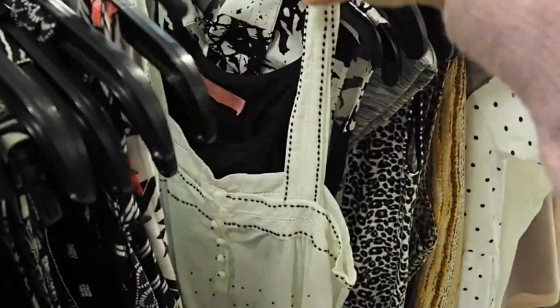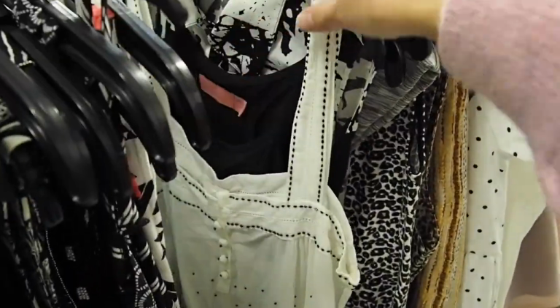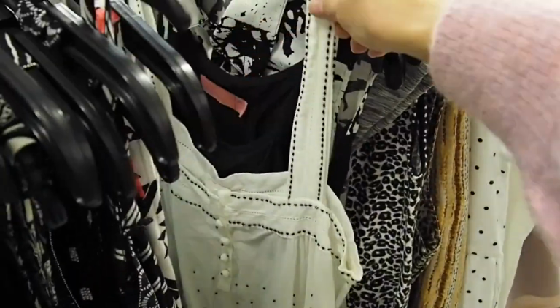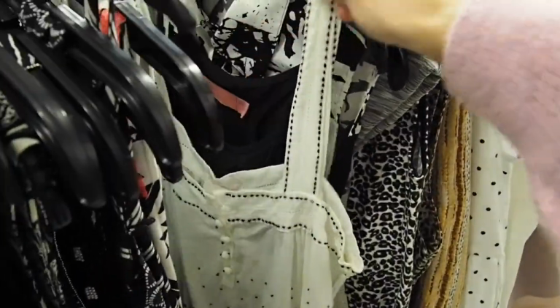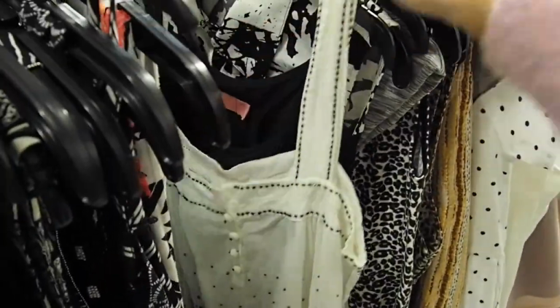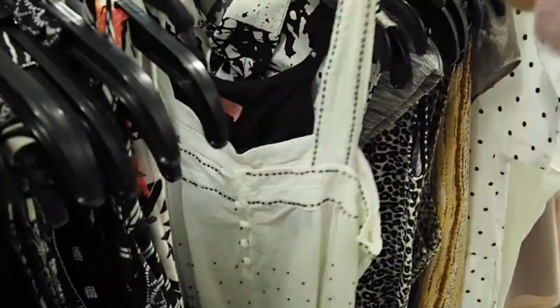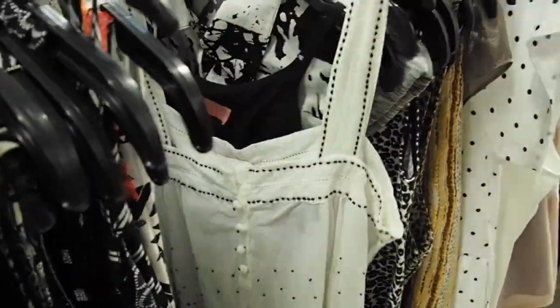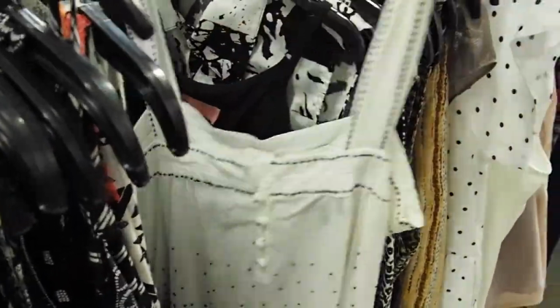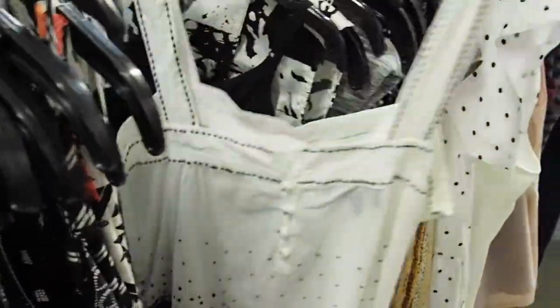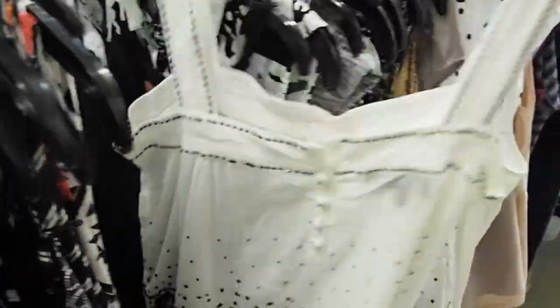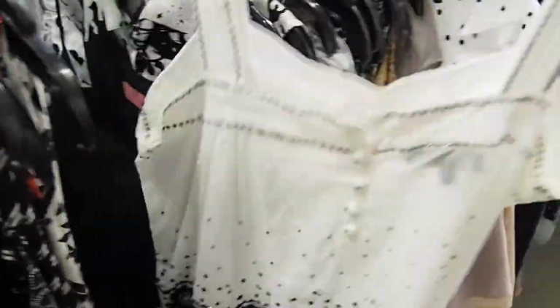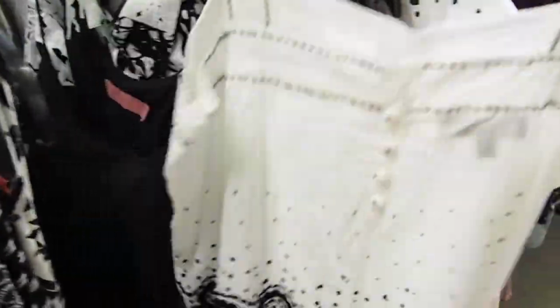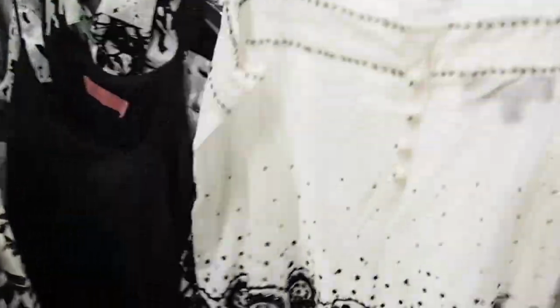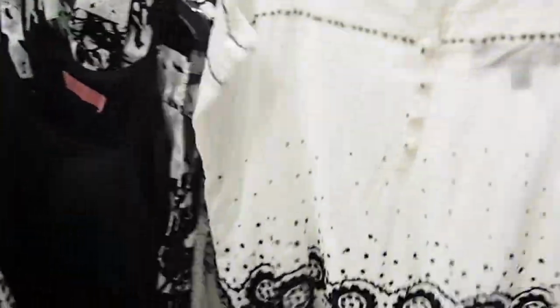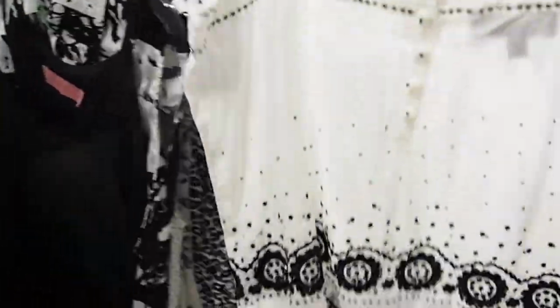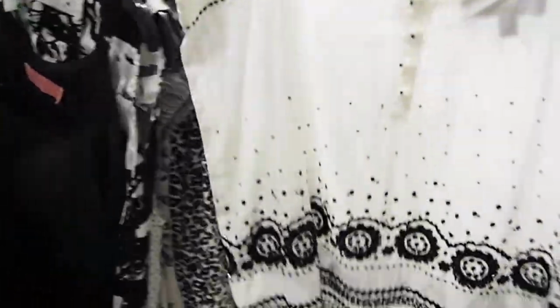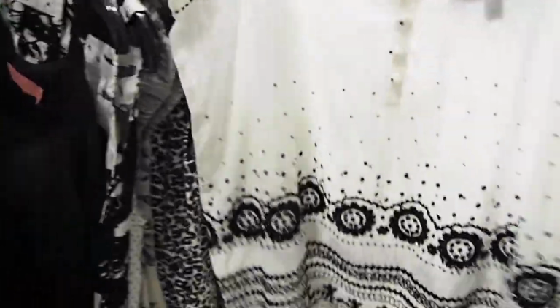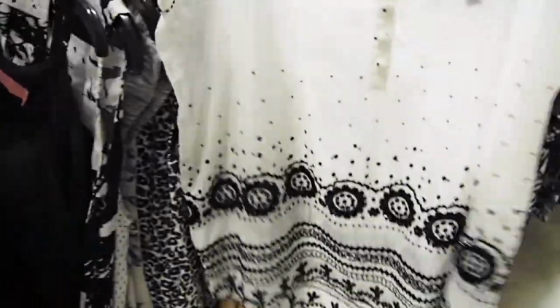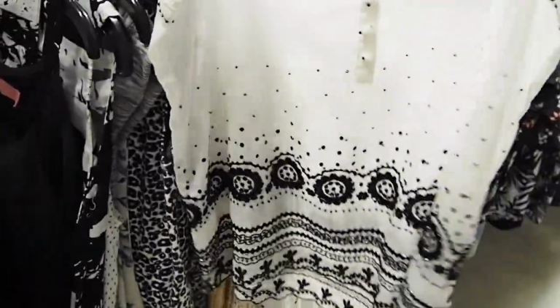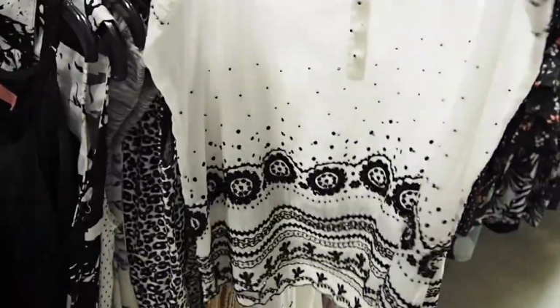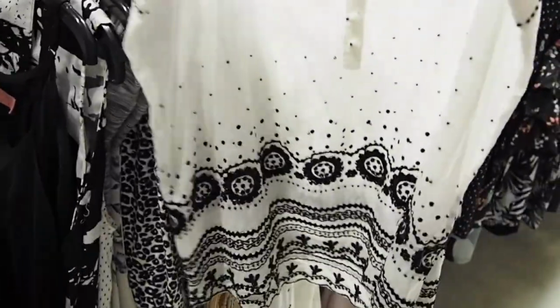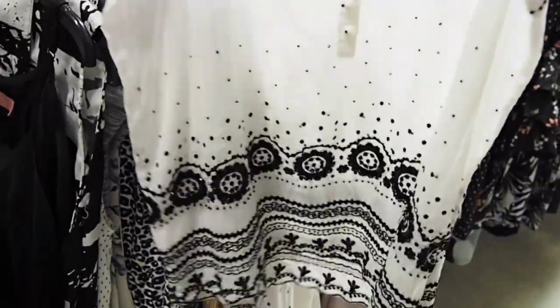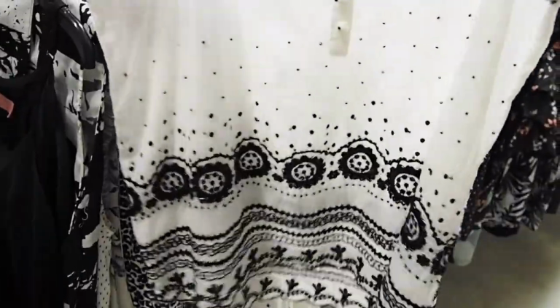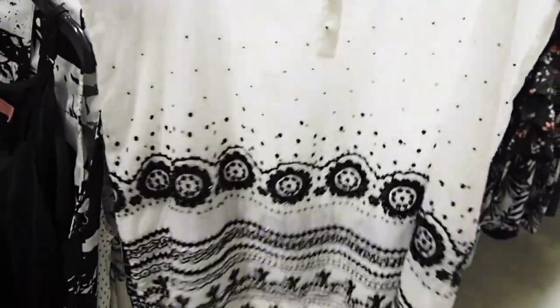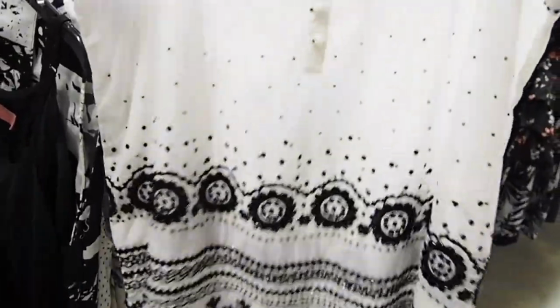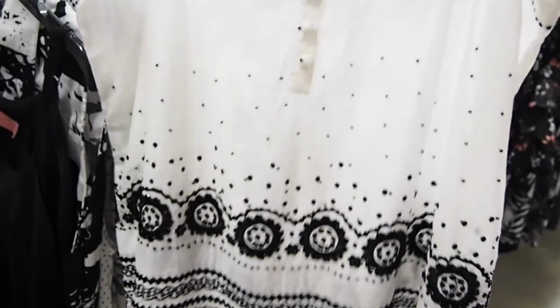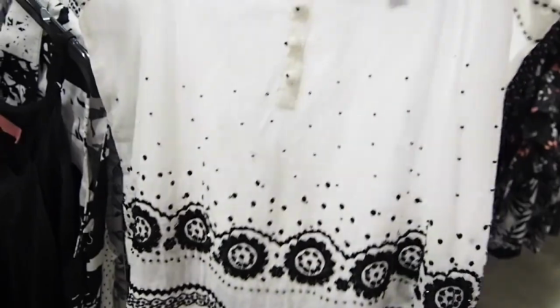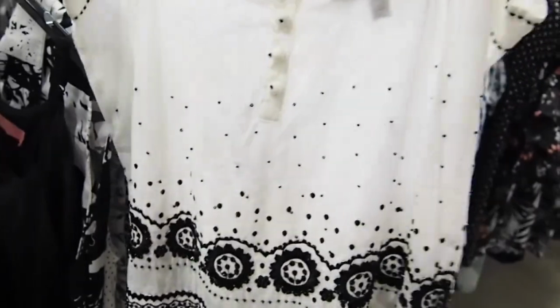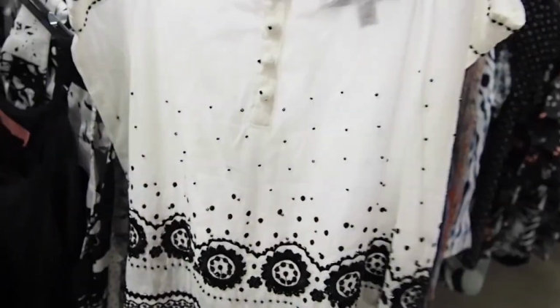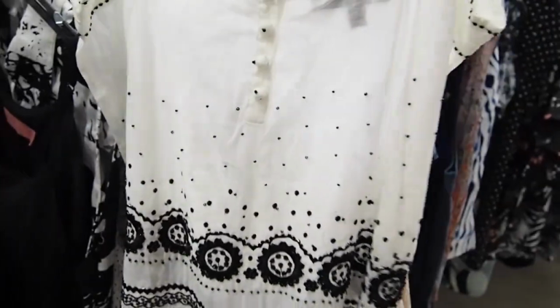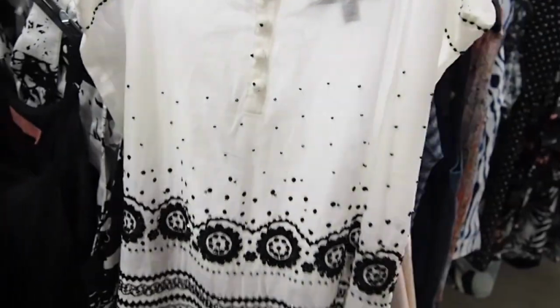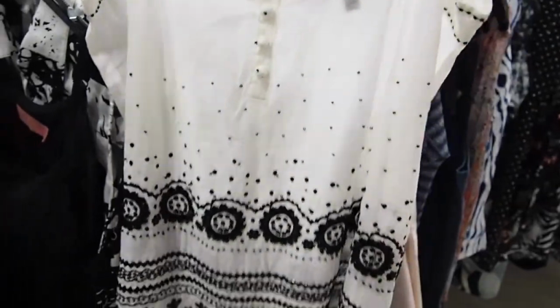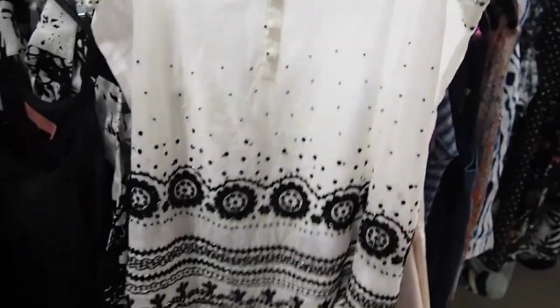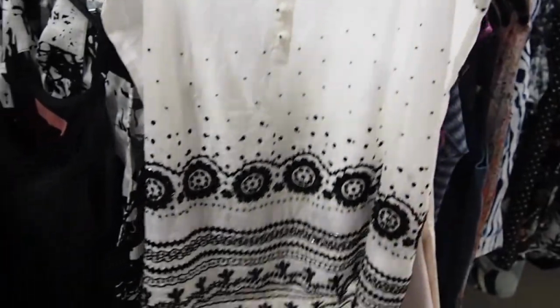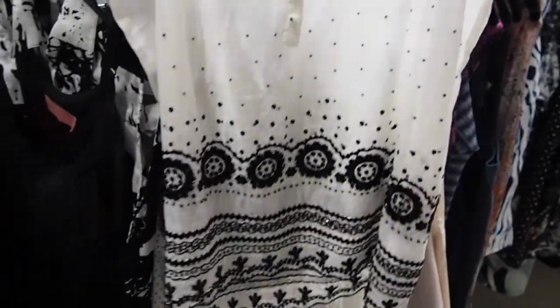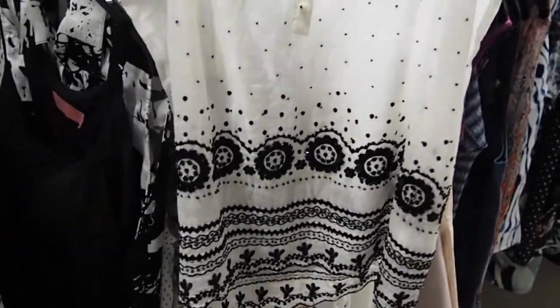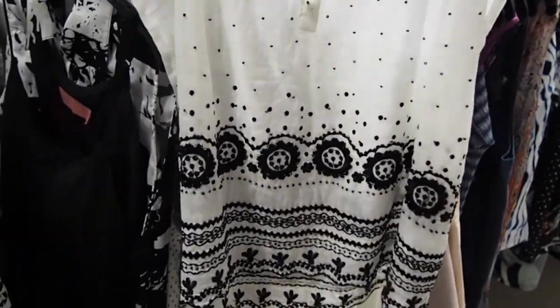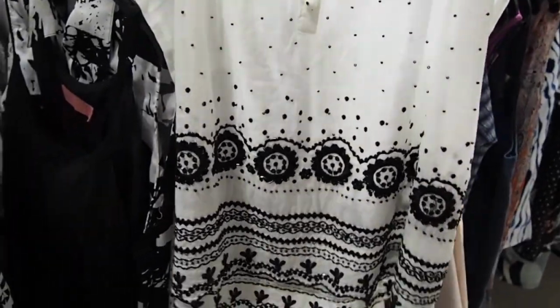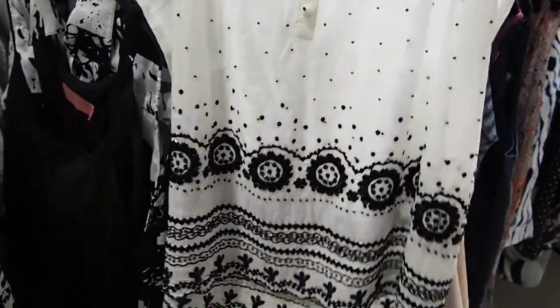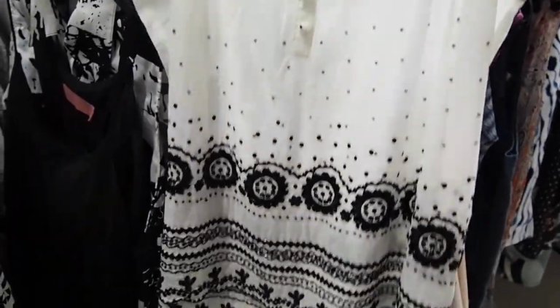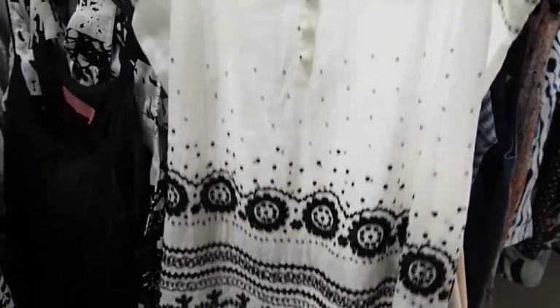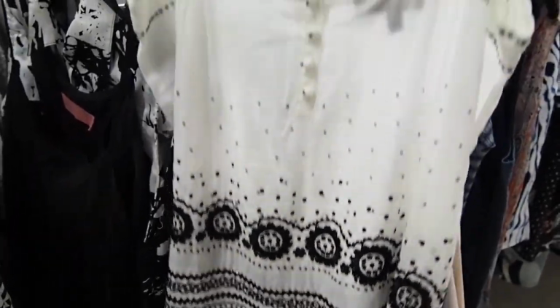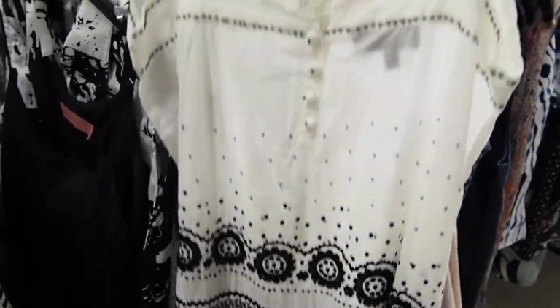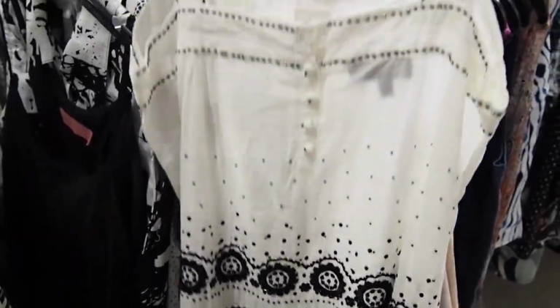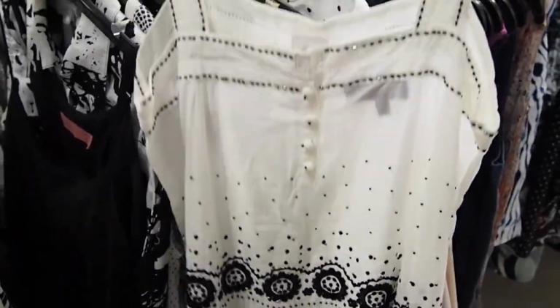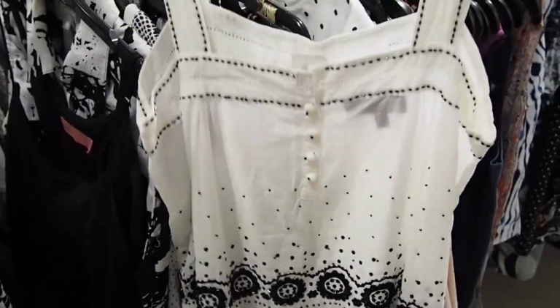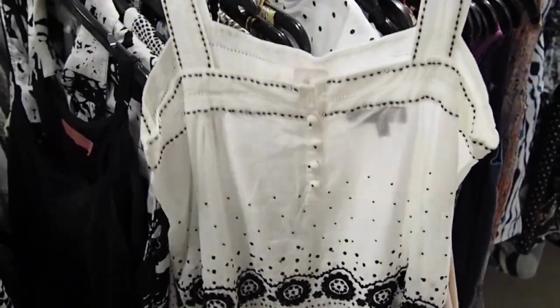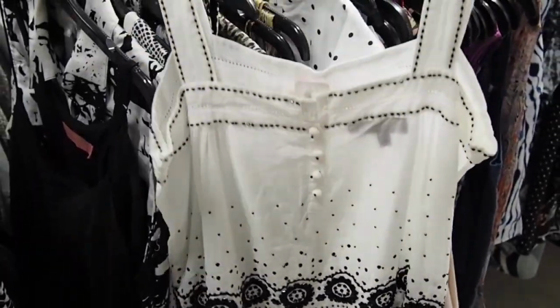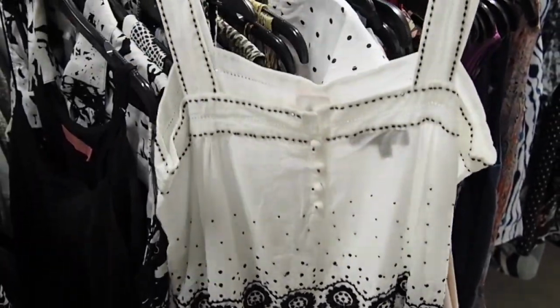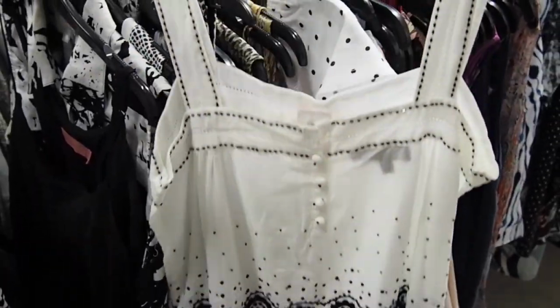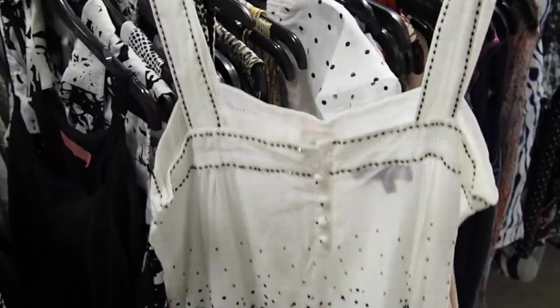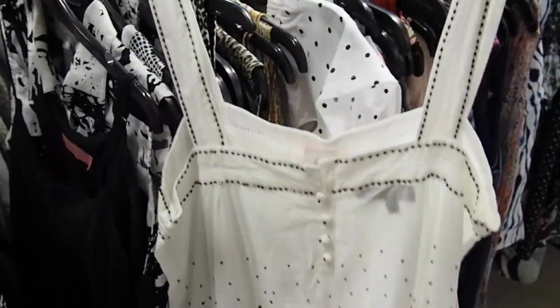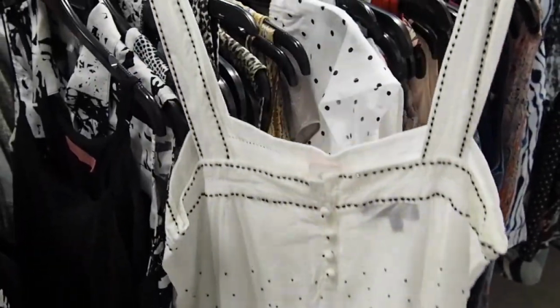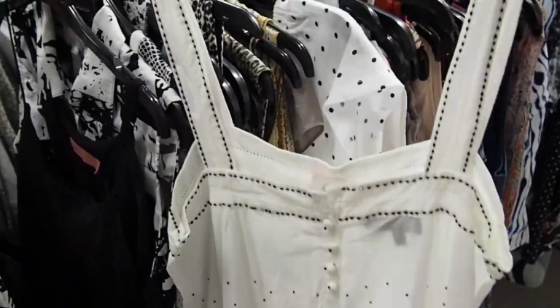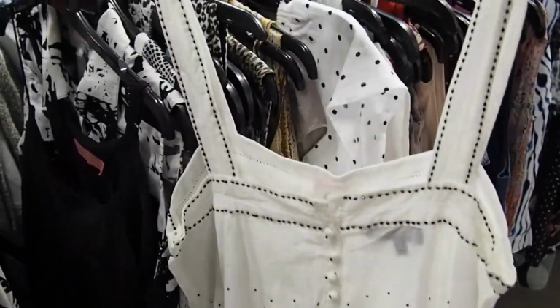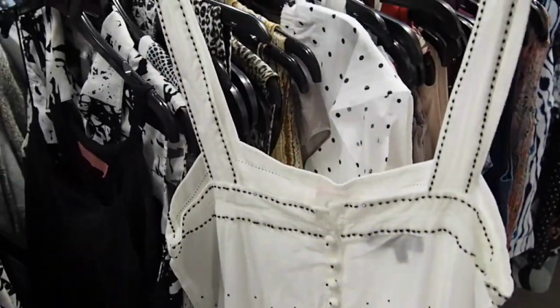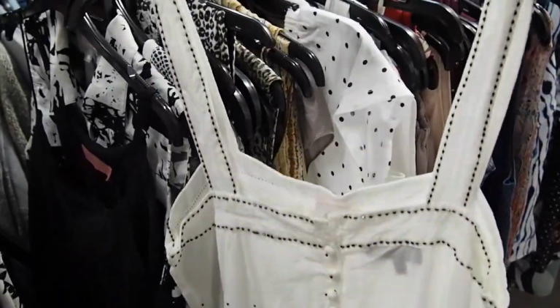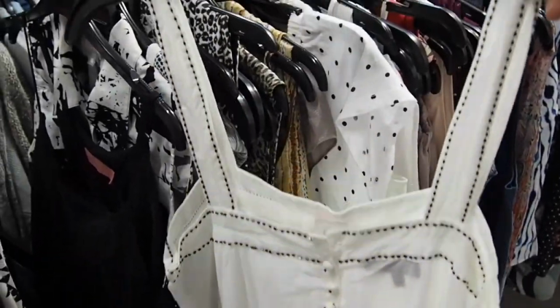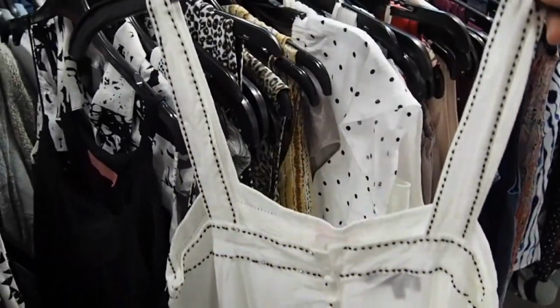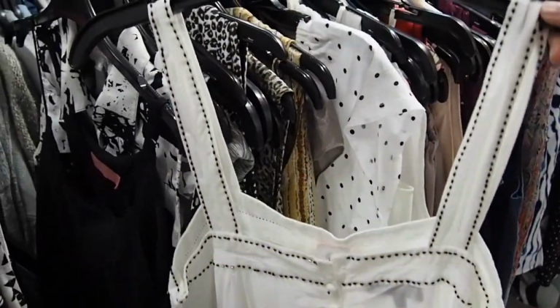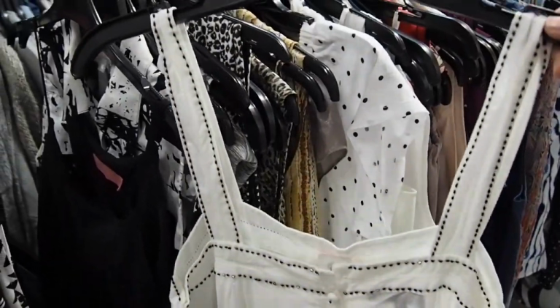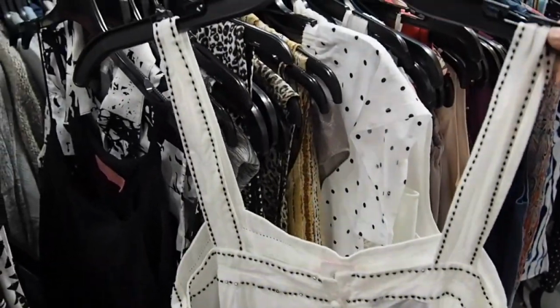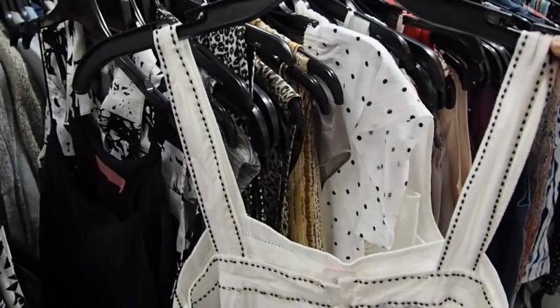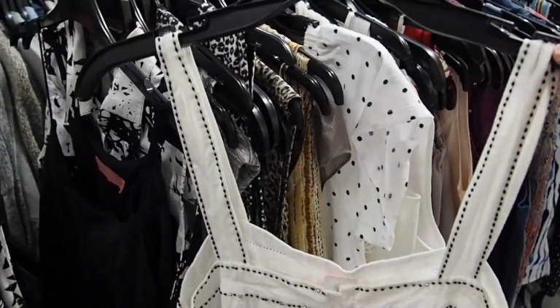This top is really cute. I imagine myself in summer with some shorts and leather sandals.